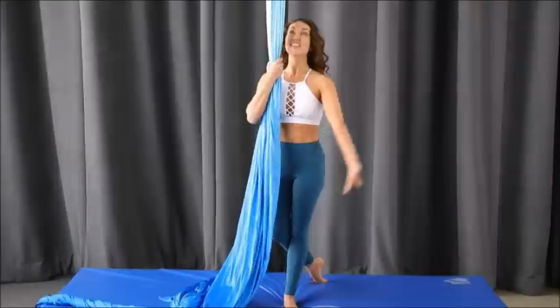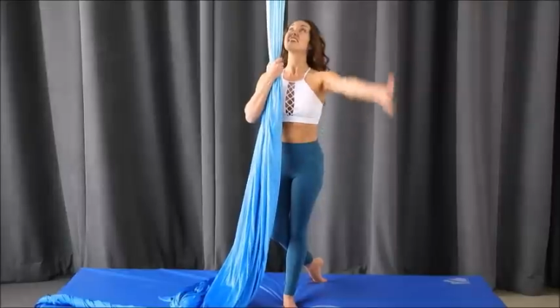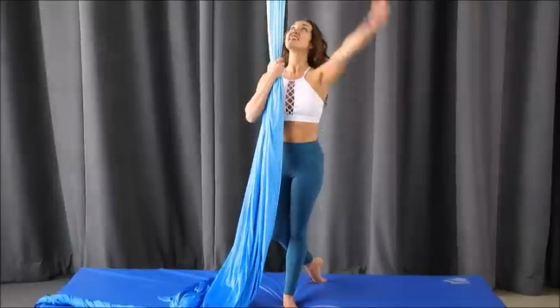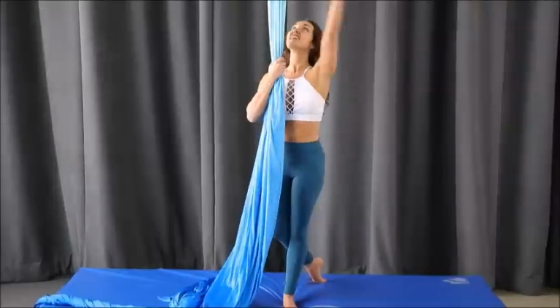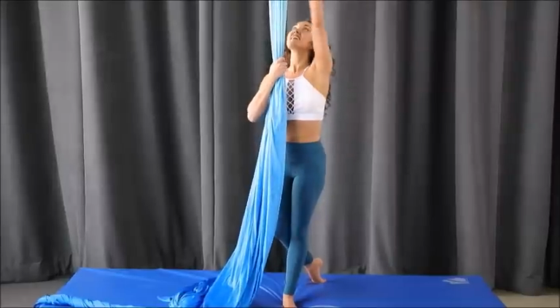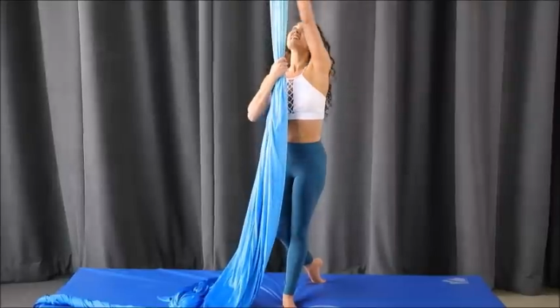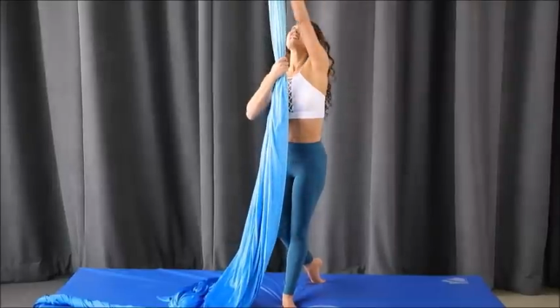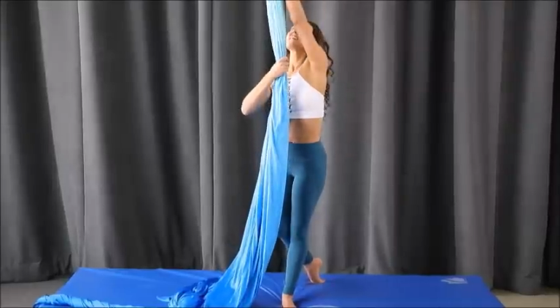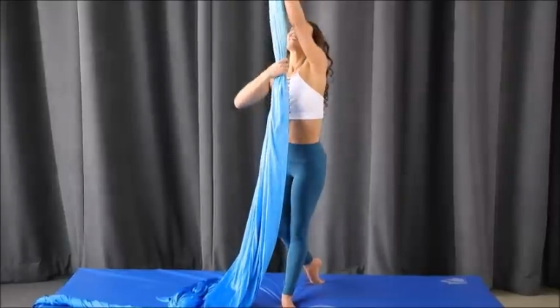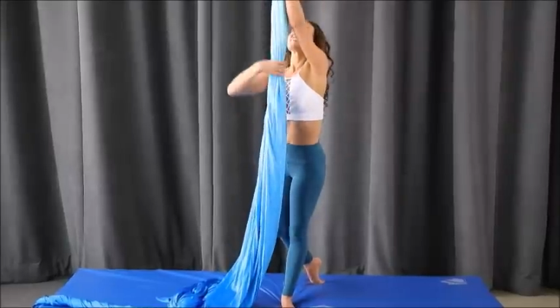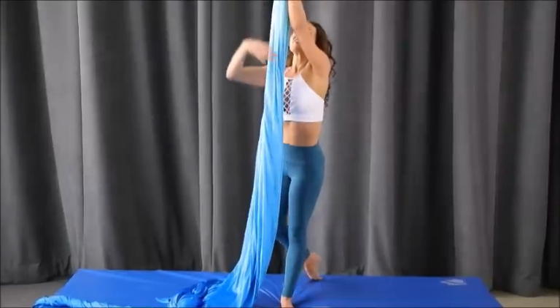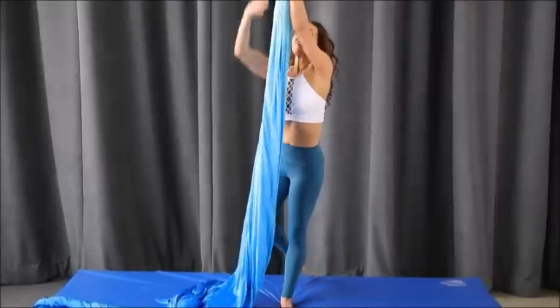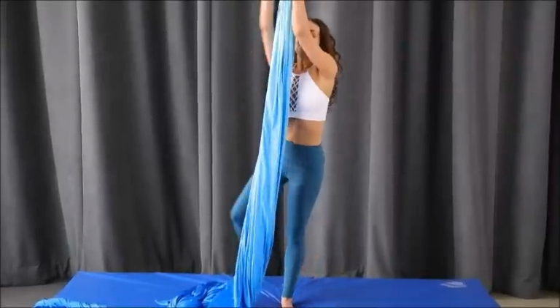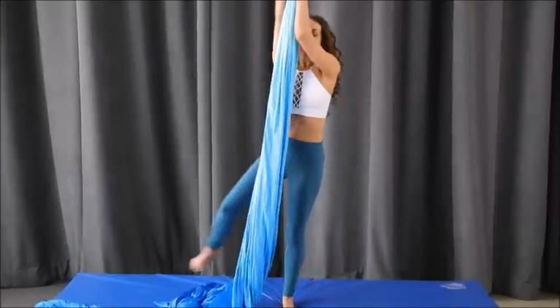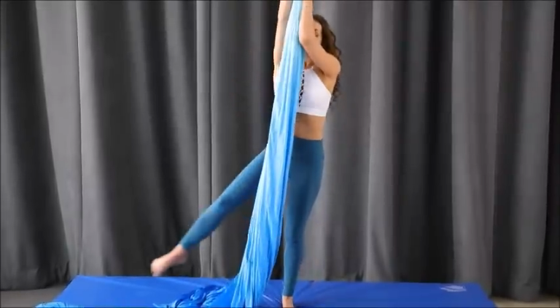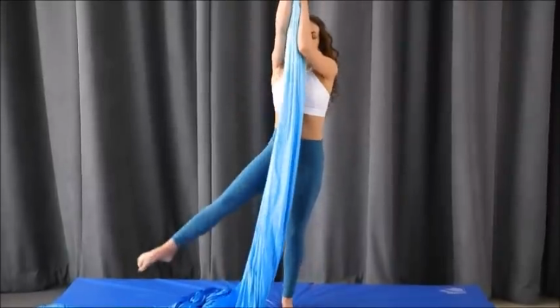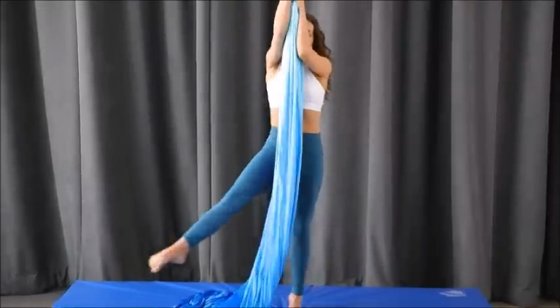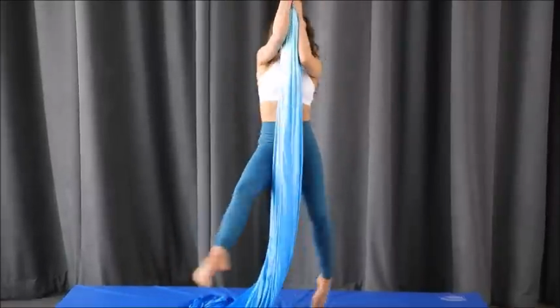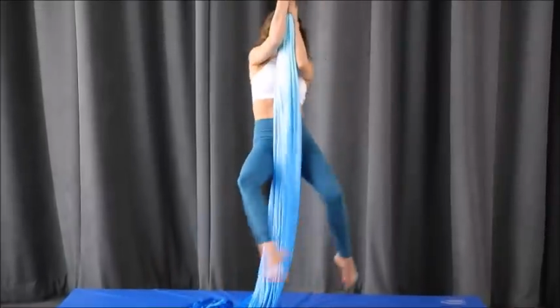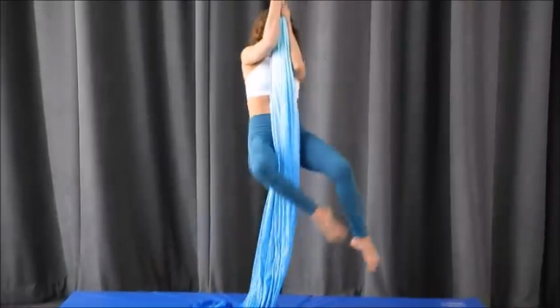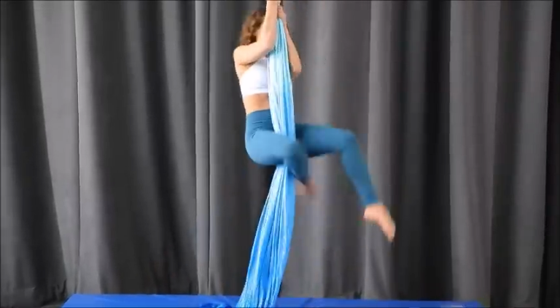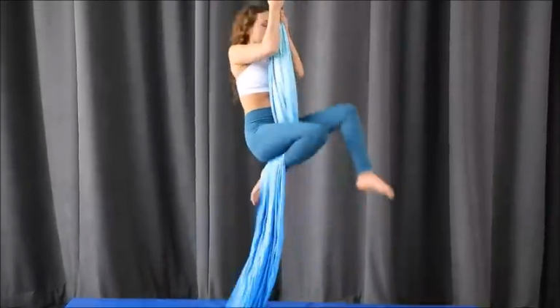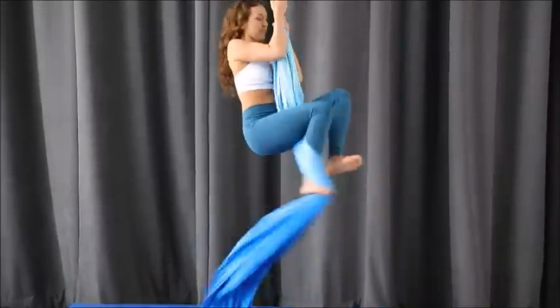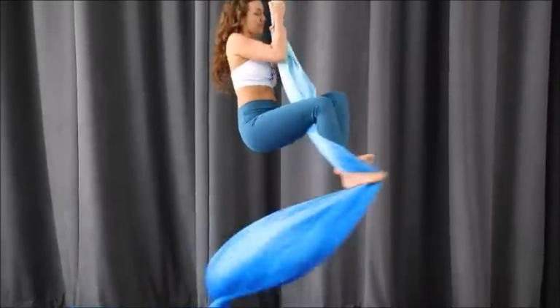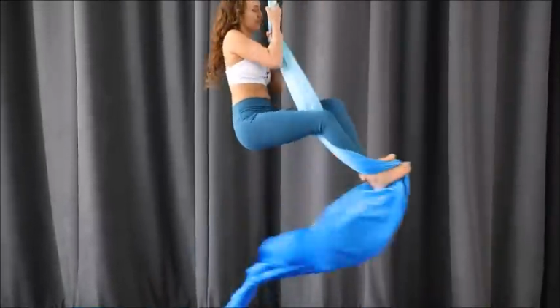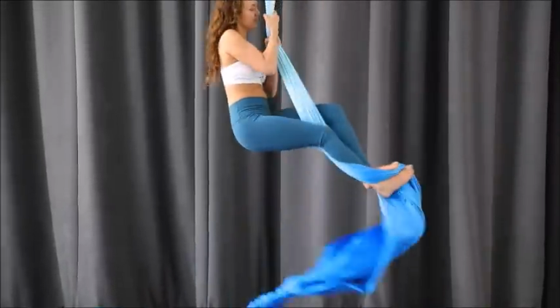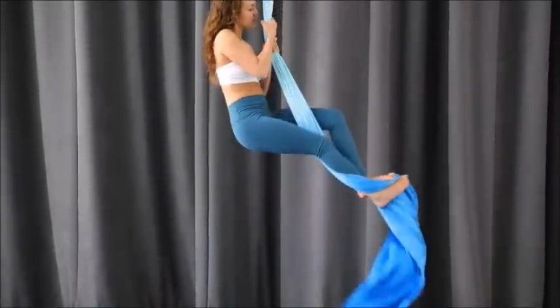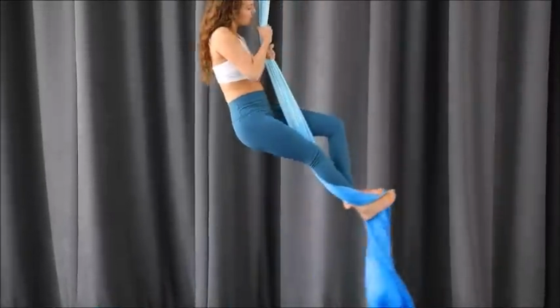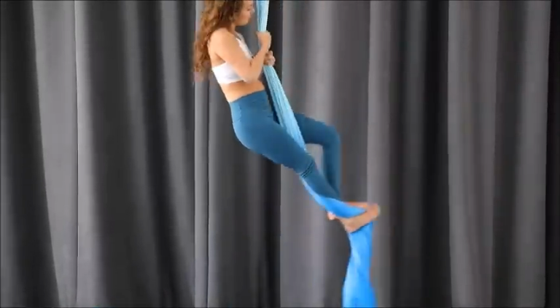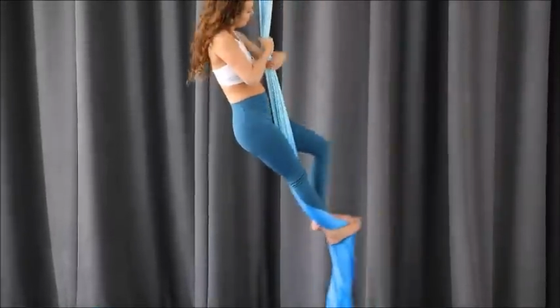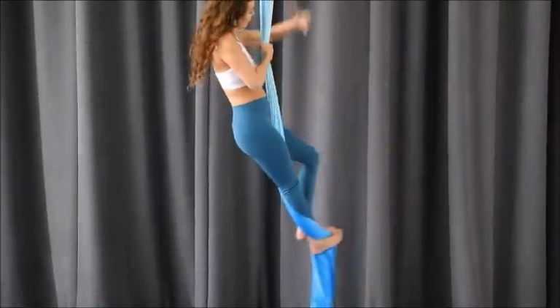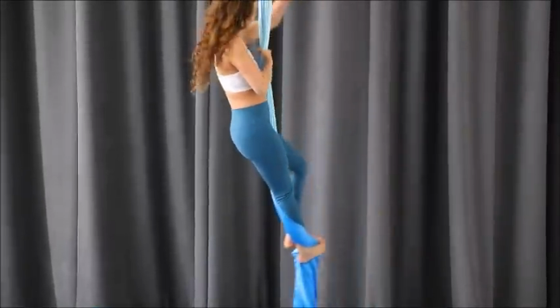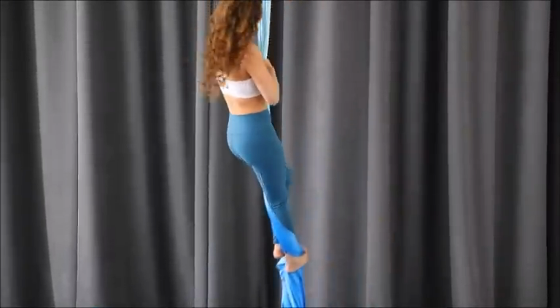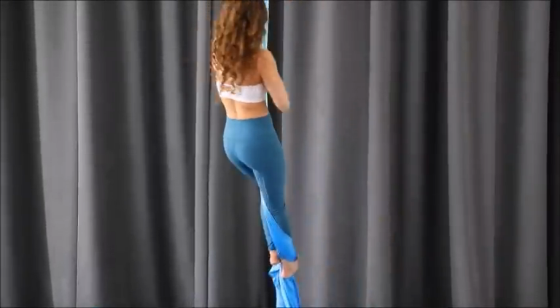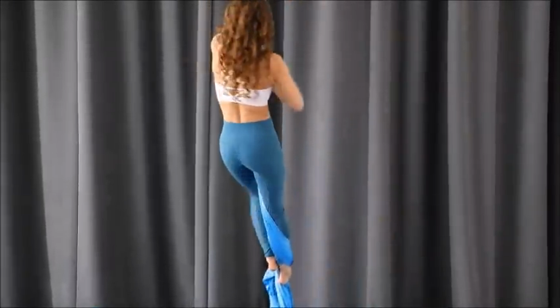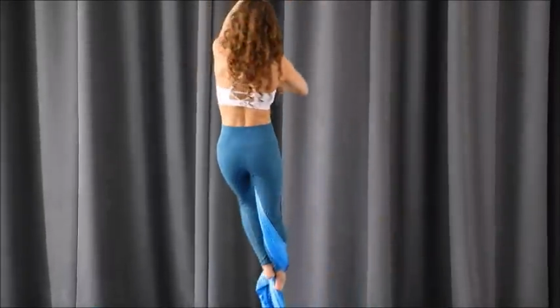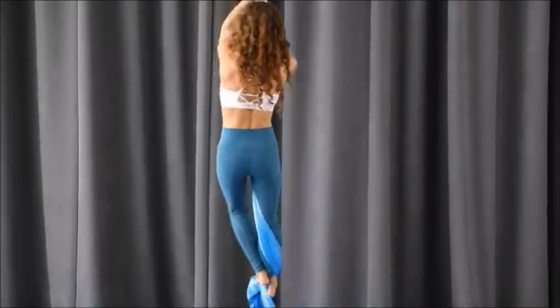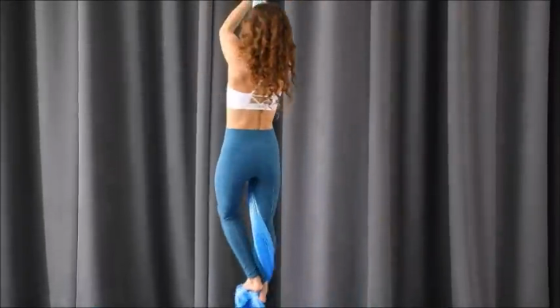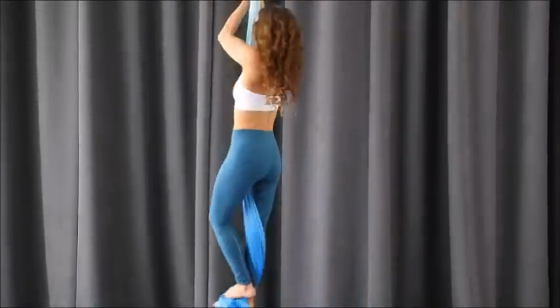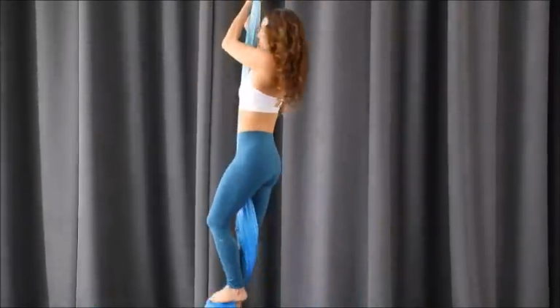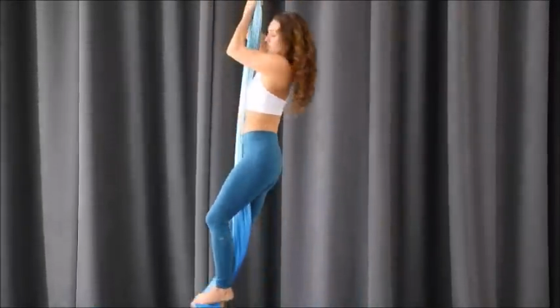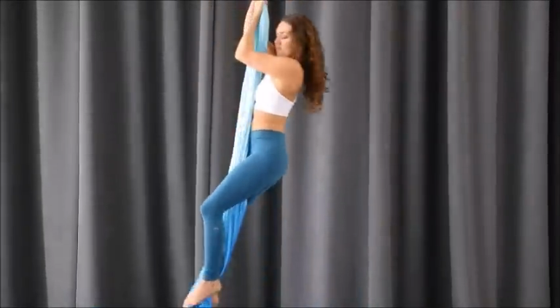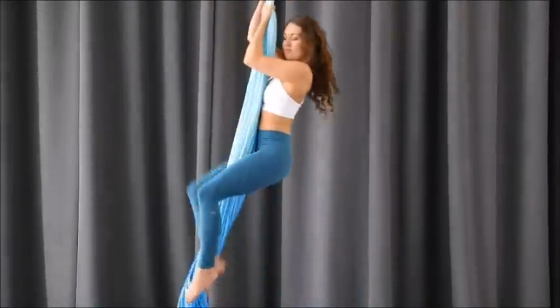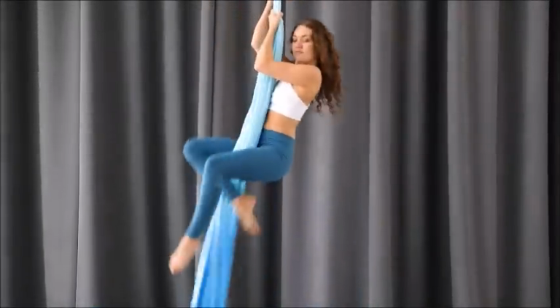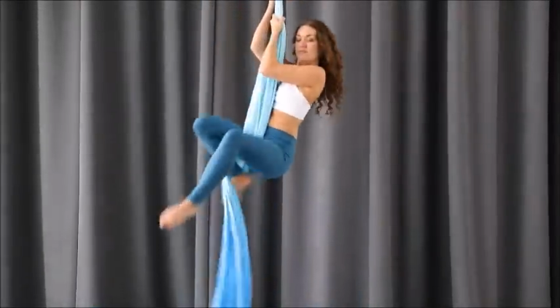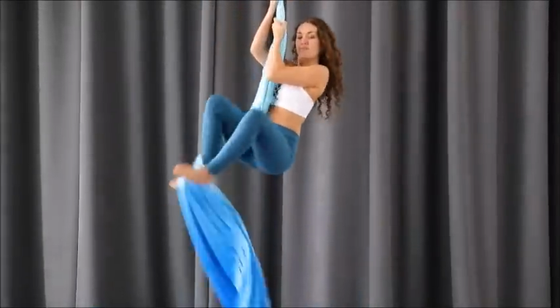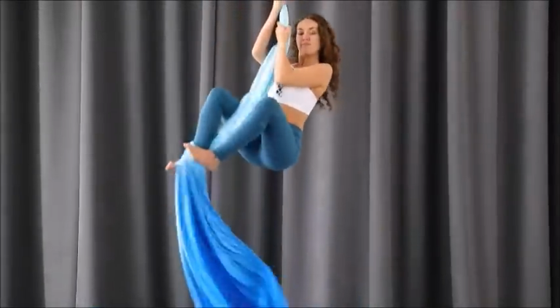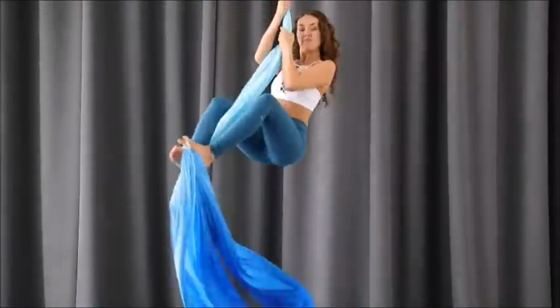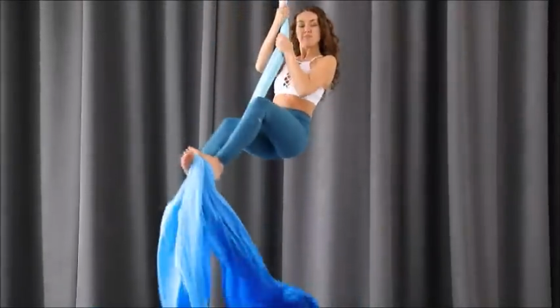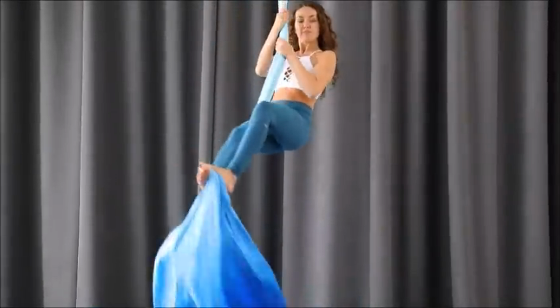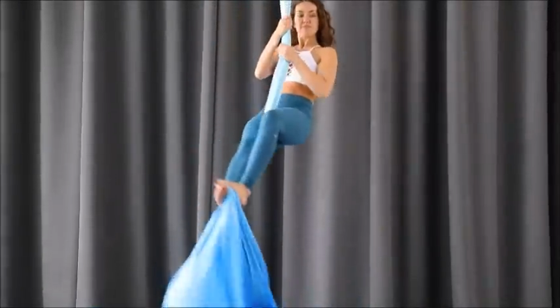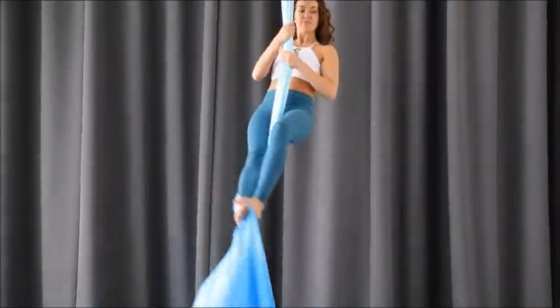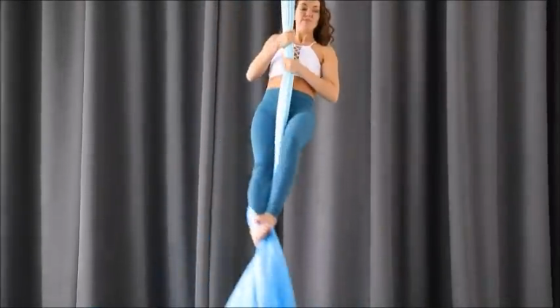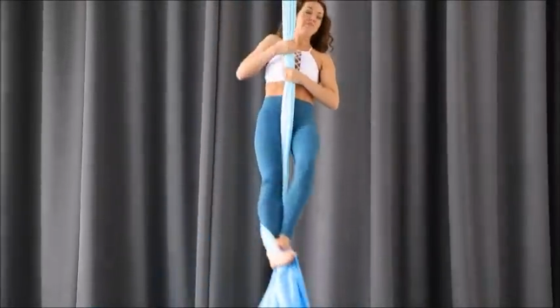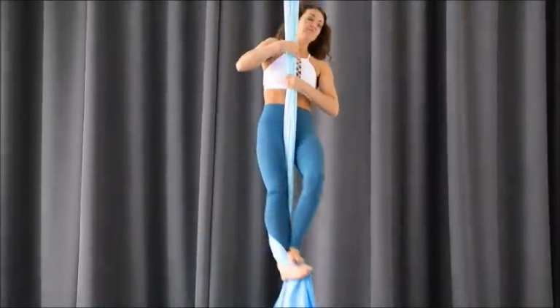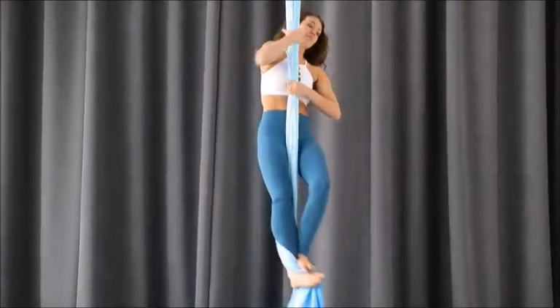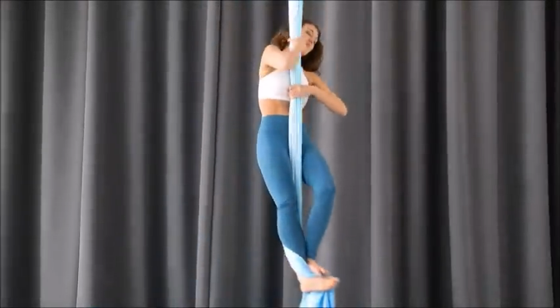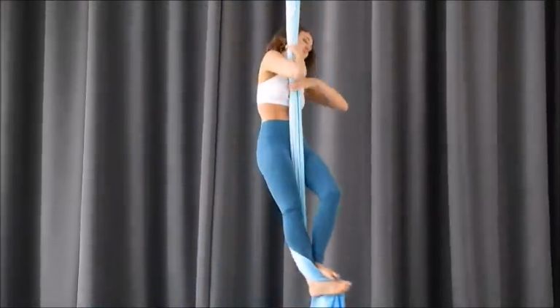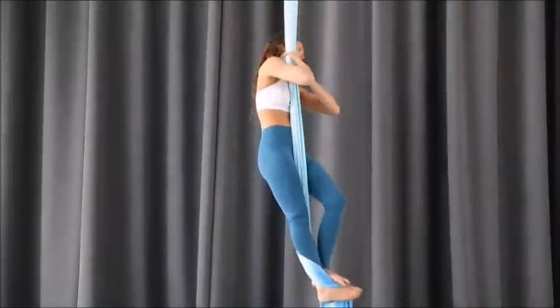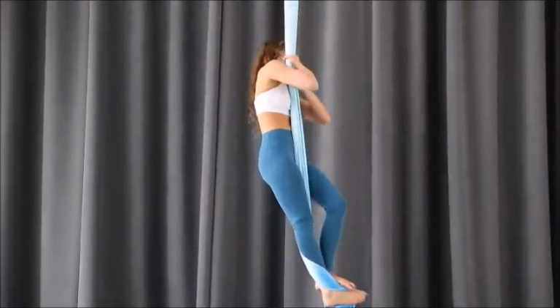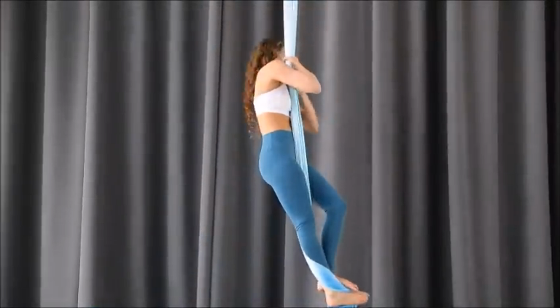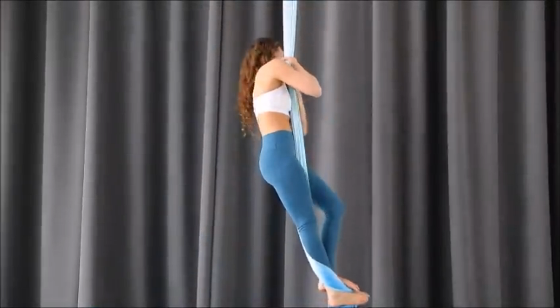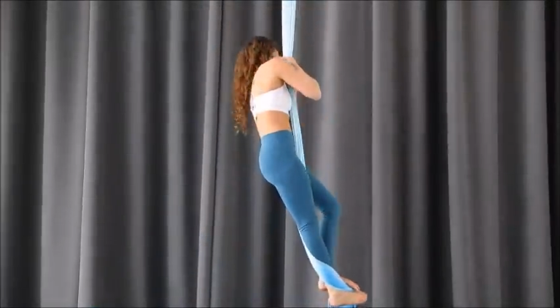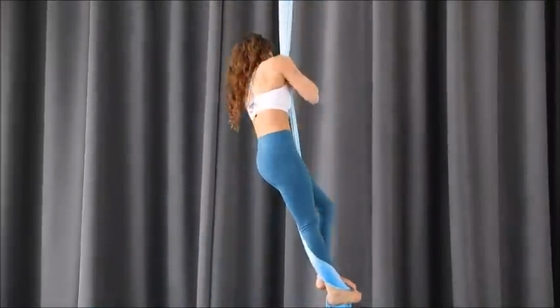We'll do it again, this time air-bound. Once you have the hang of it — literally off the mat — then you can try it a little bit higher.